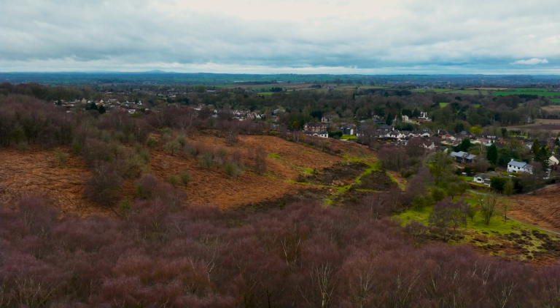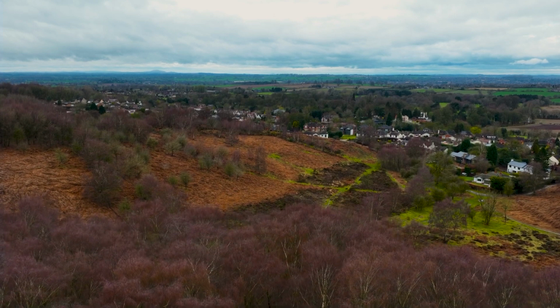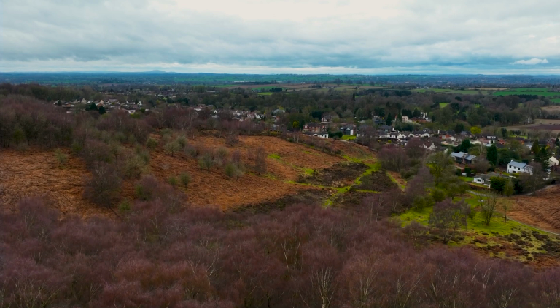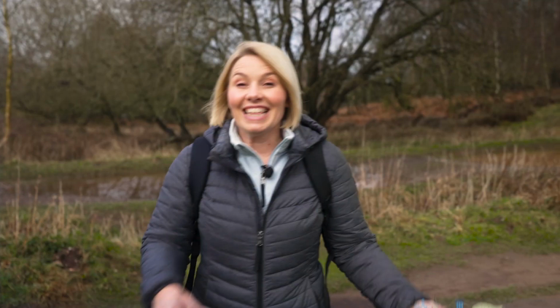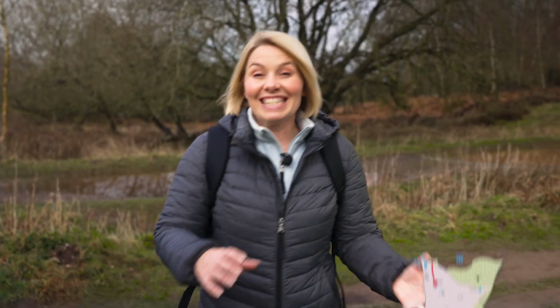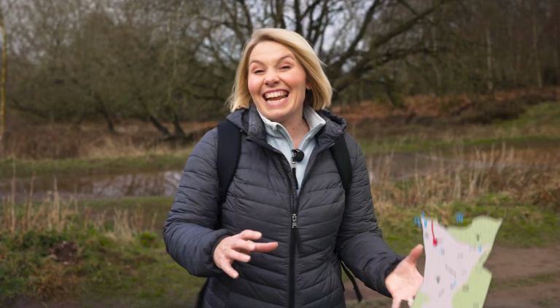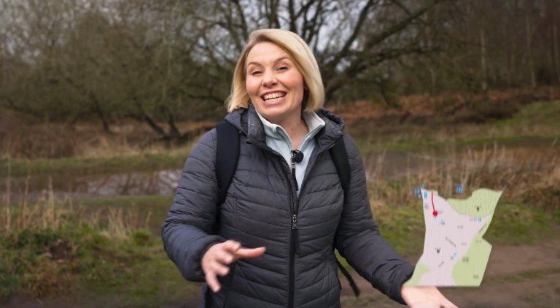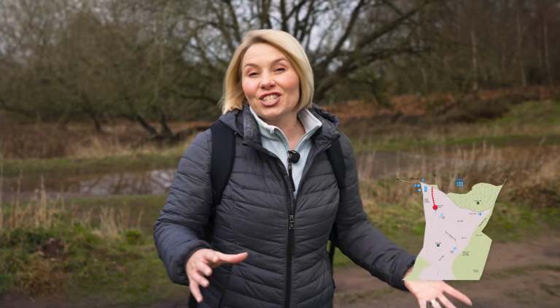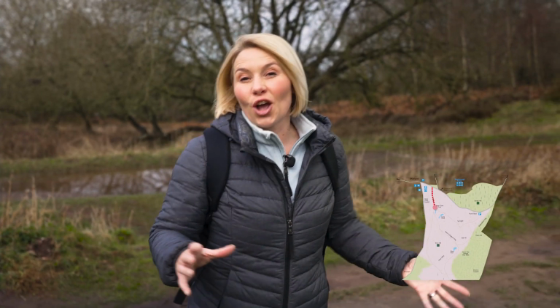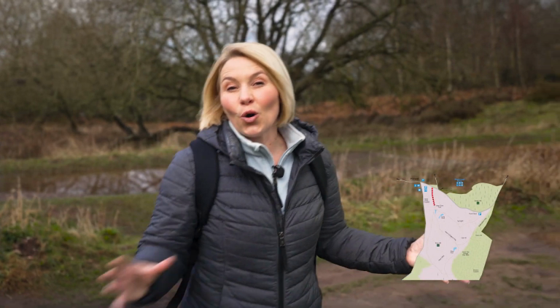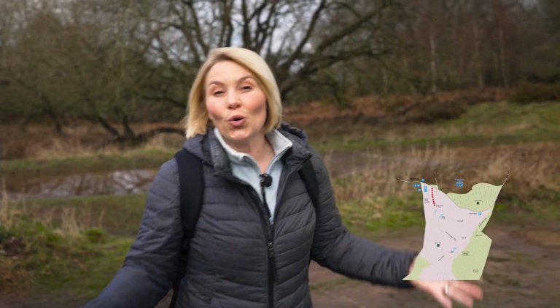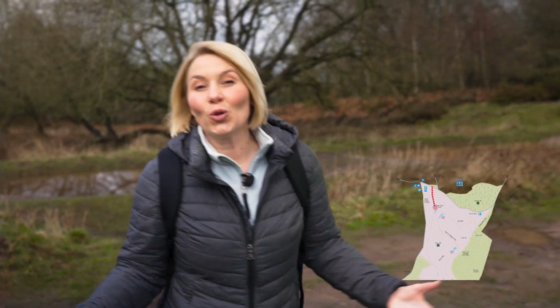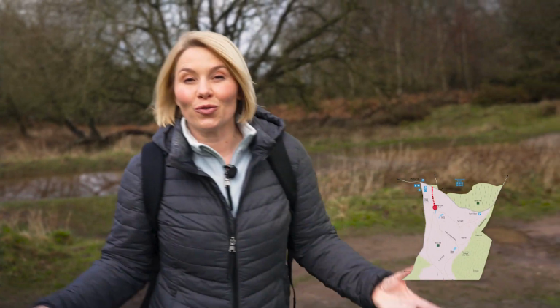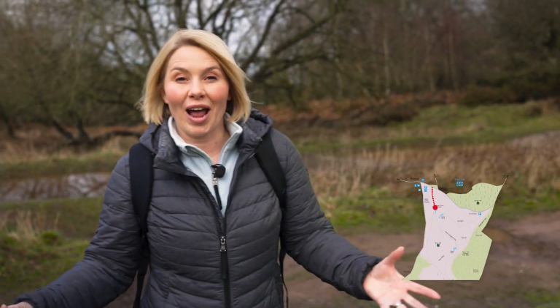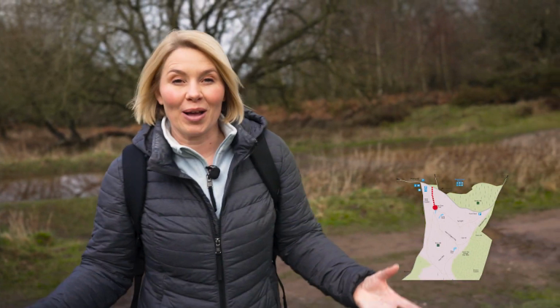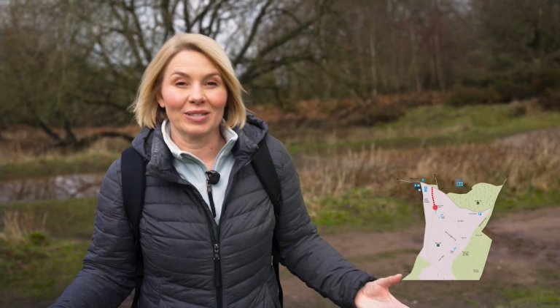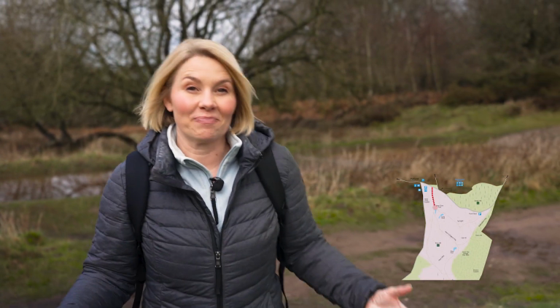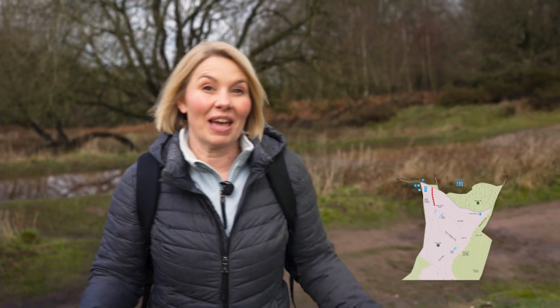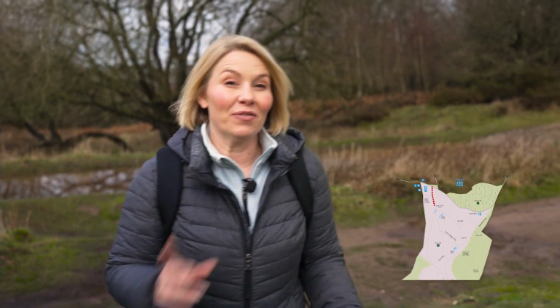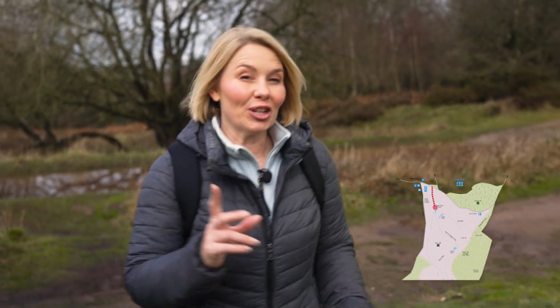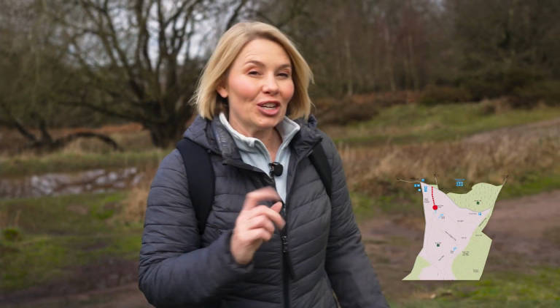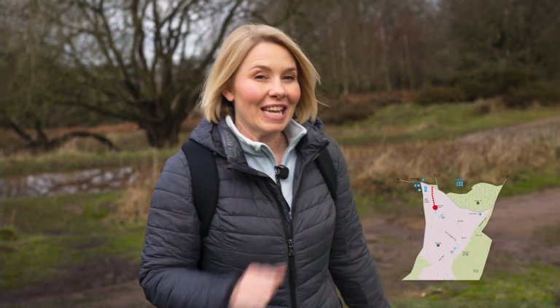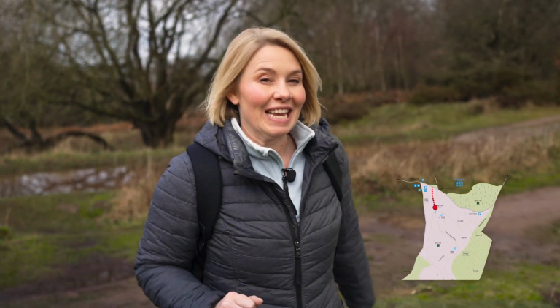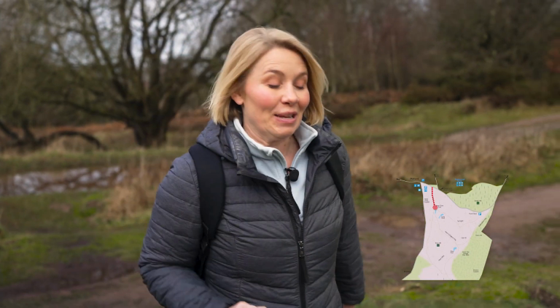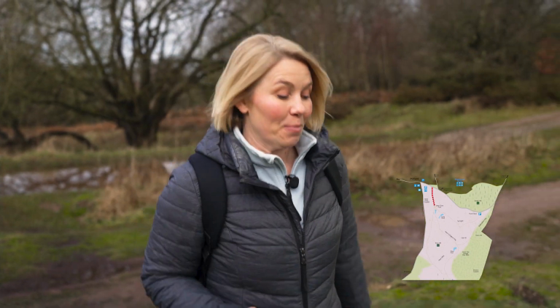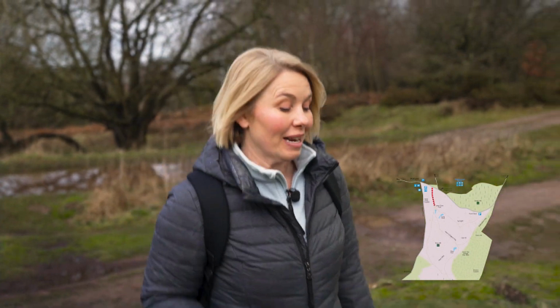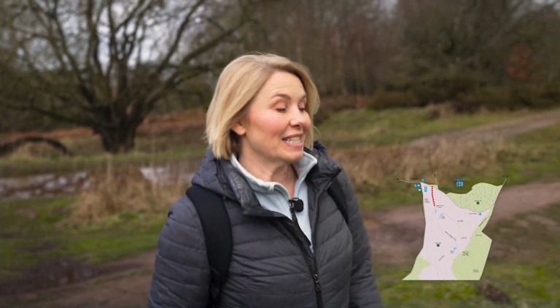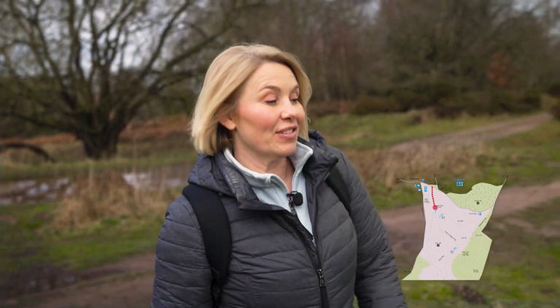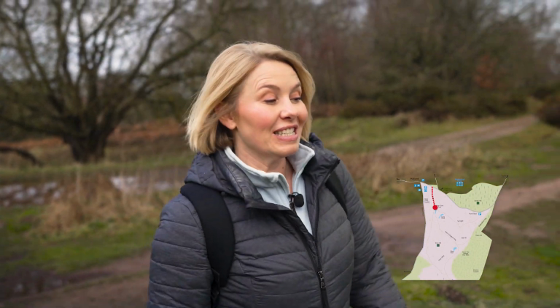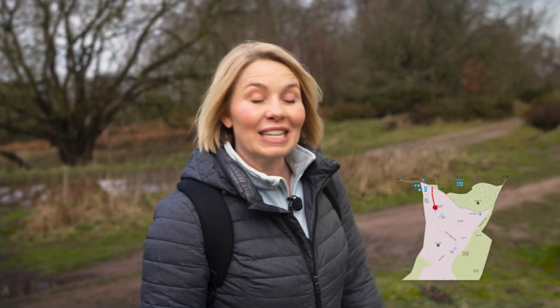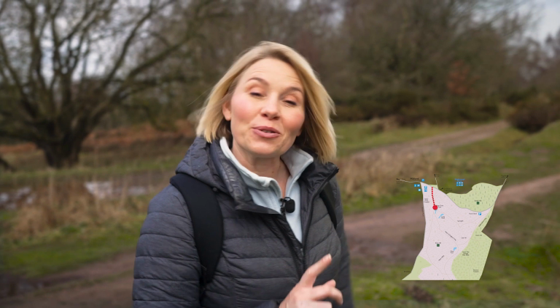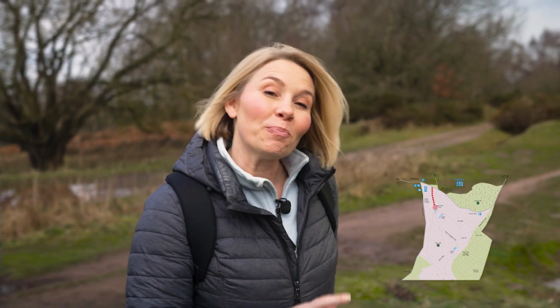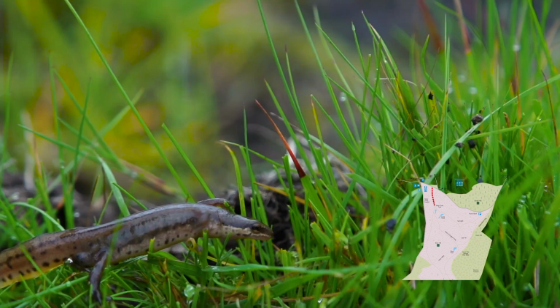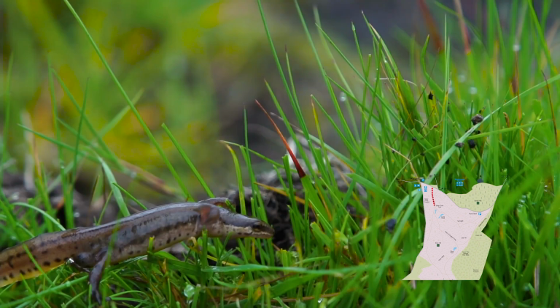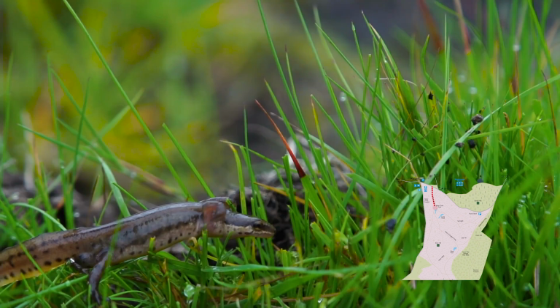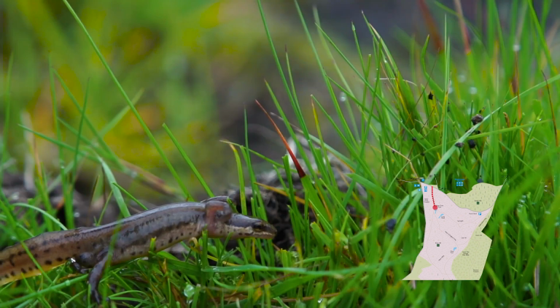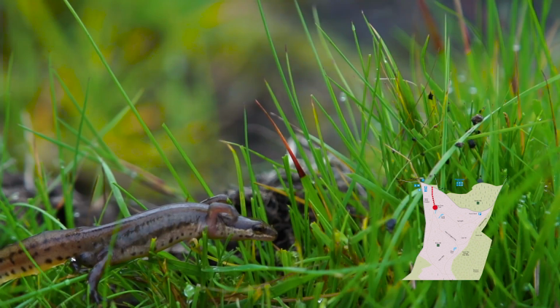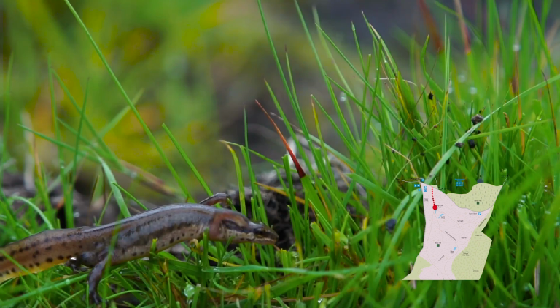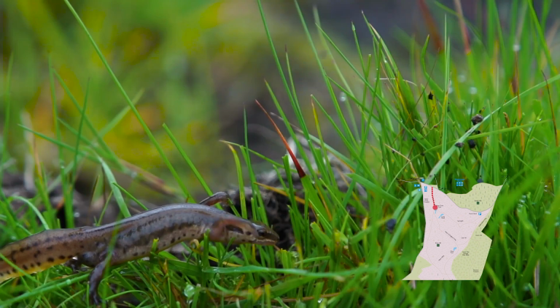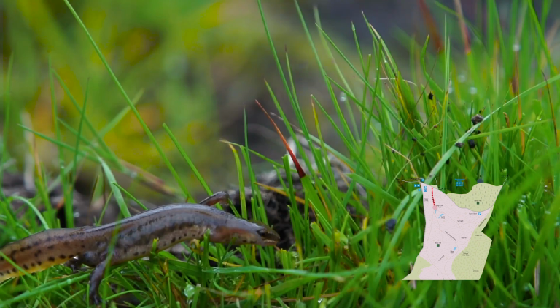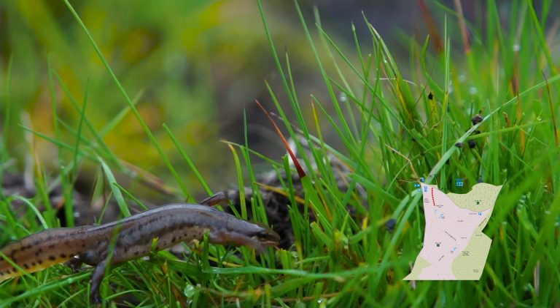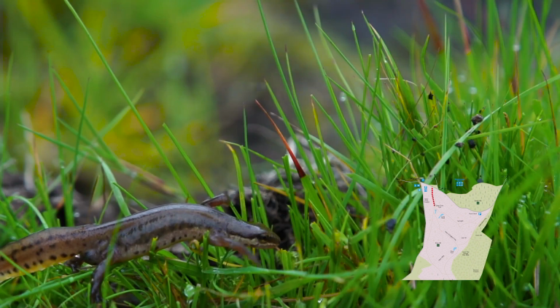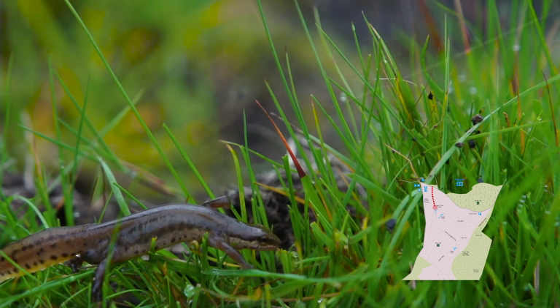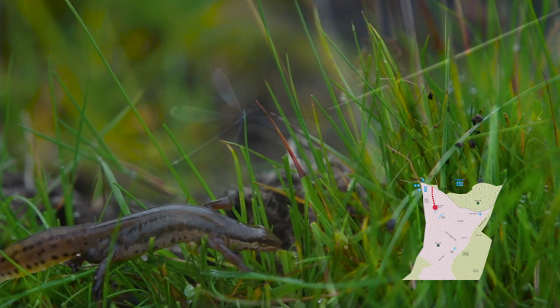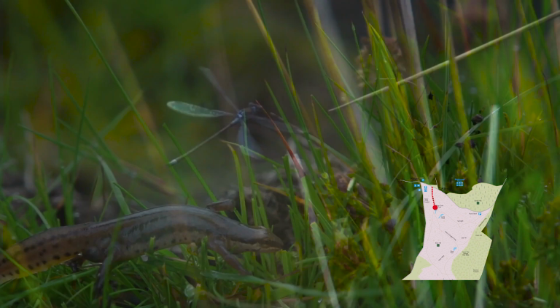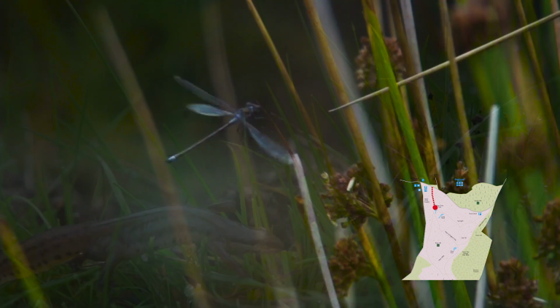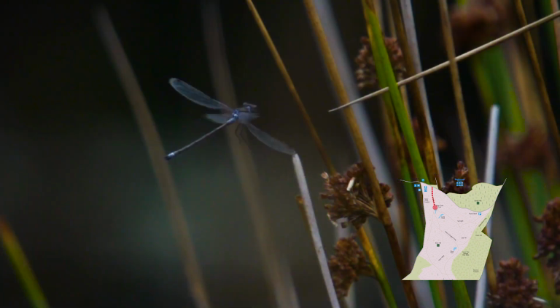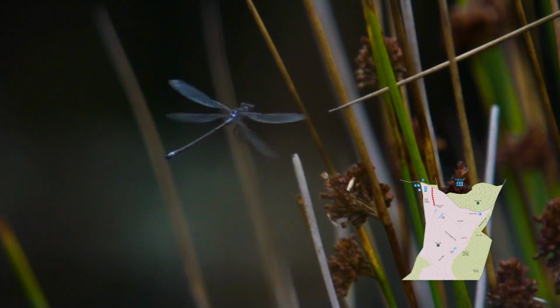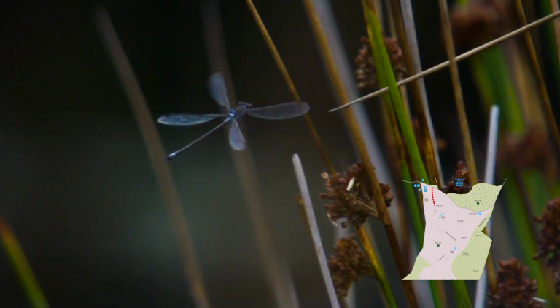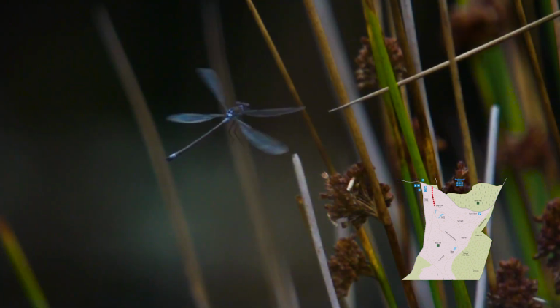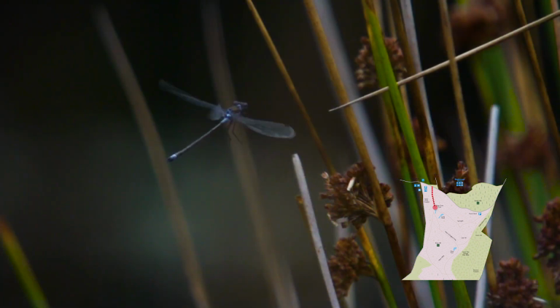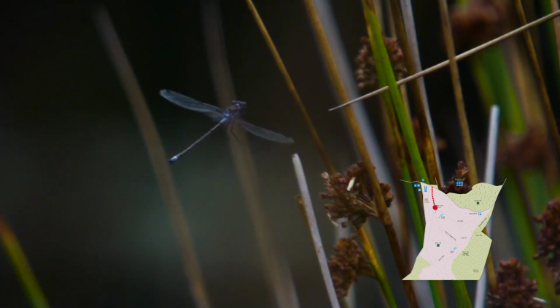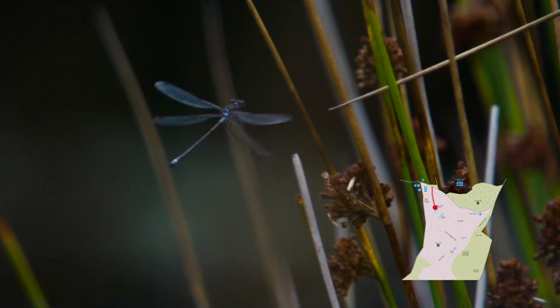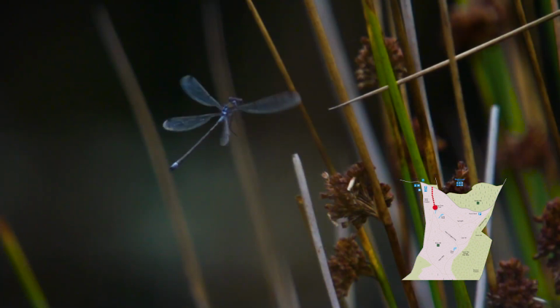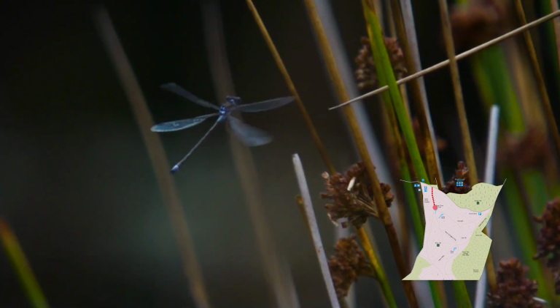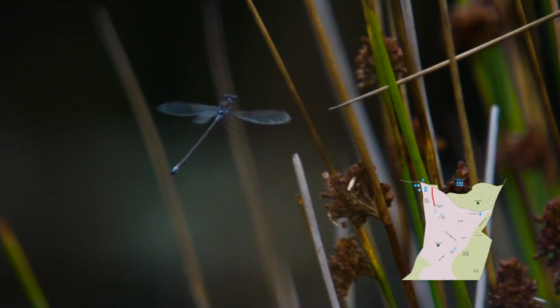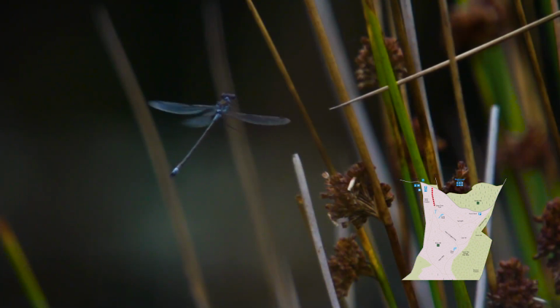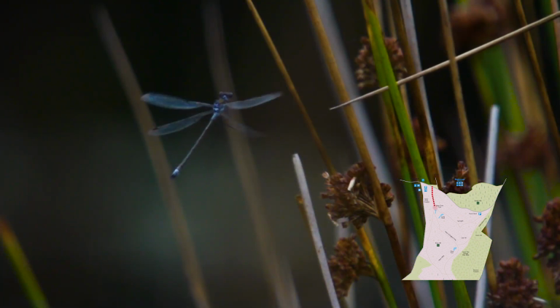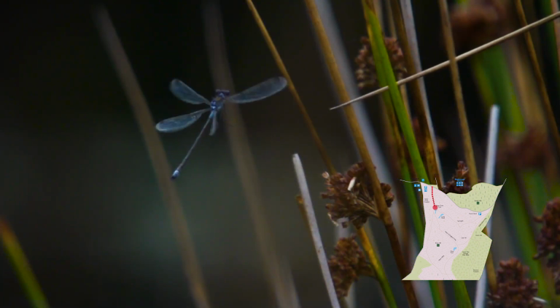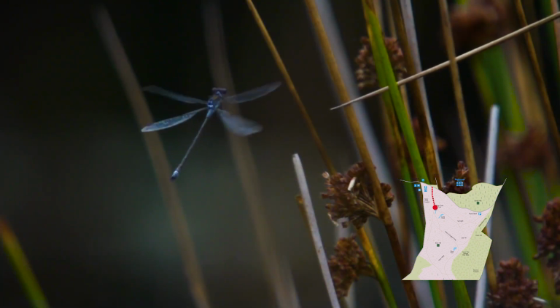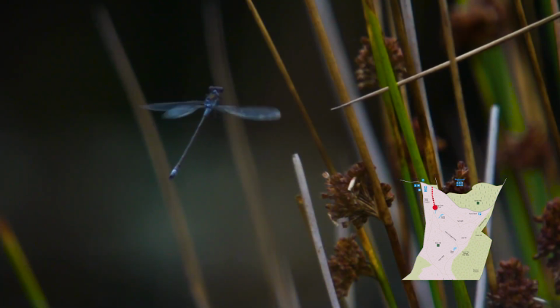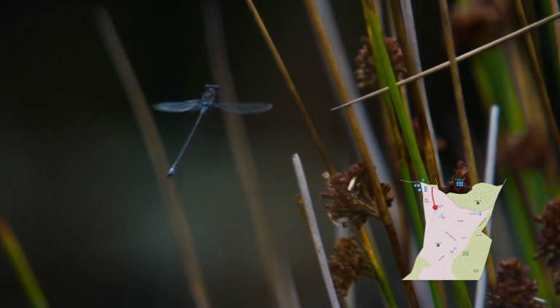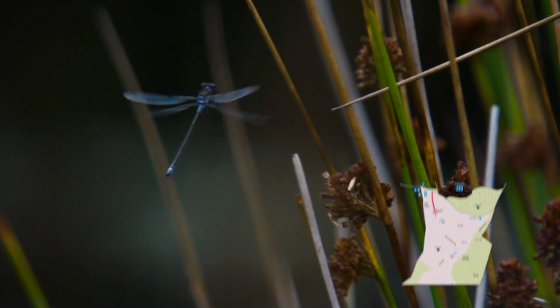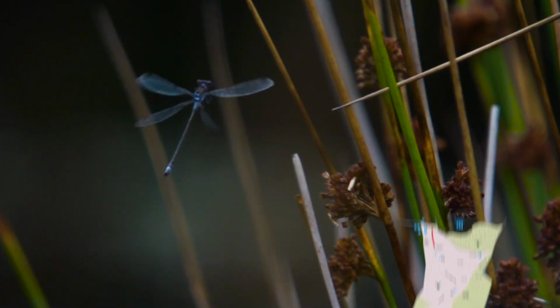There's nature all around and if you're lucky you might even see some palmate newts or dragonflies by the small pools across the chase.